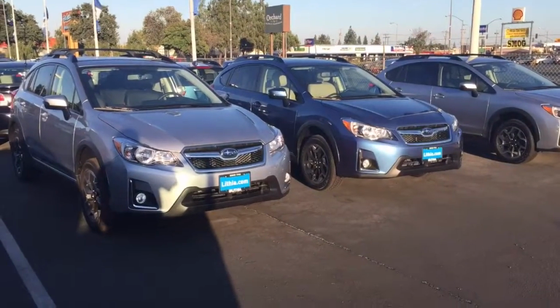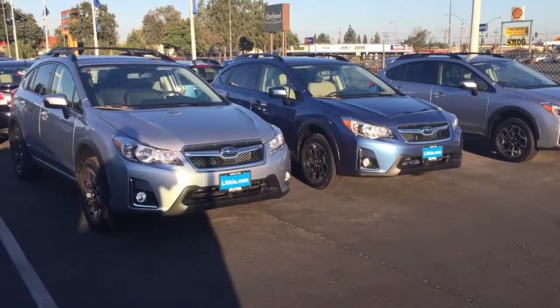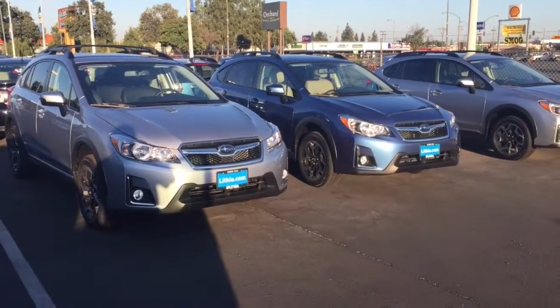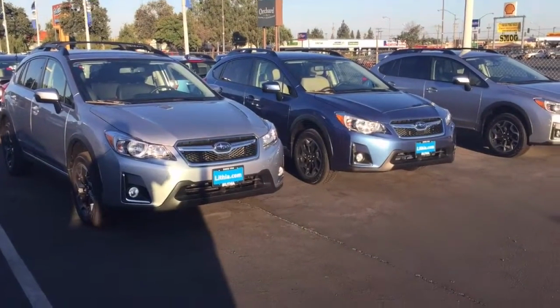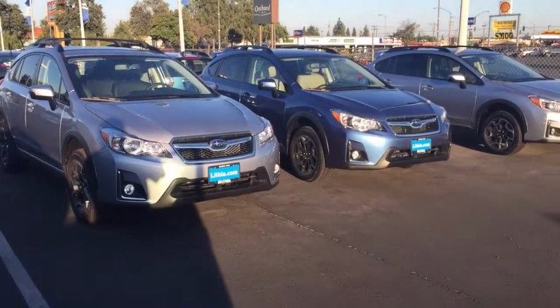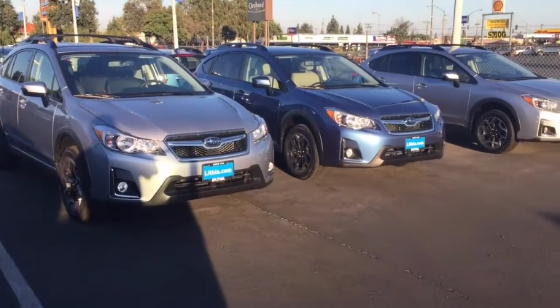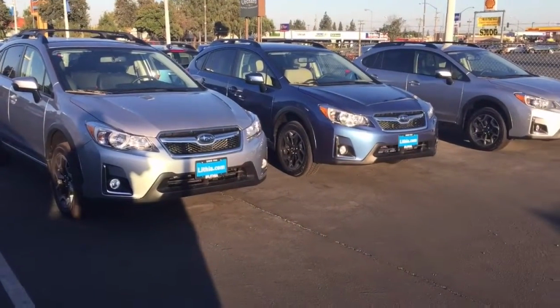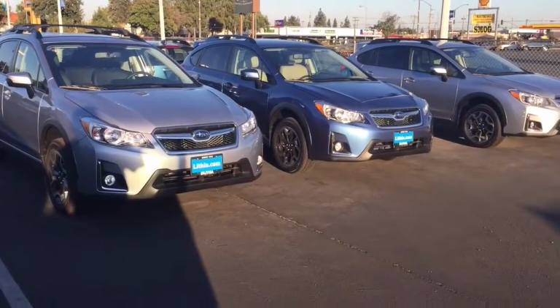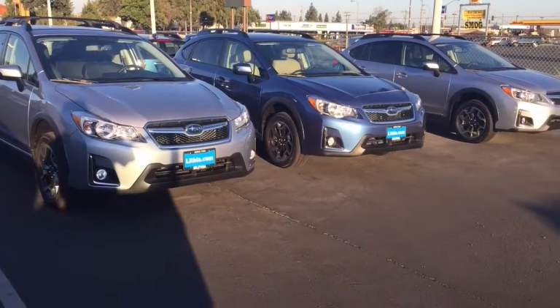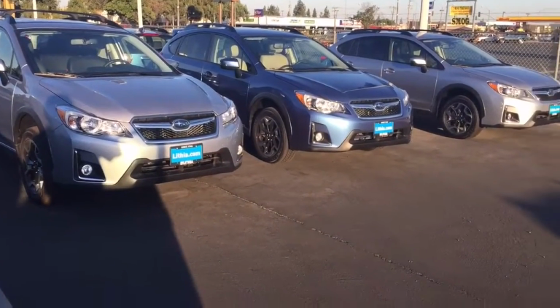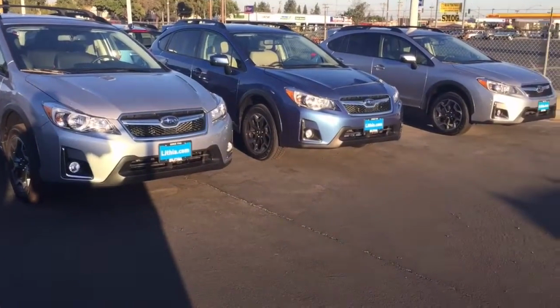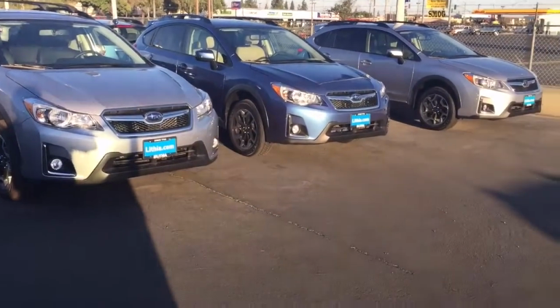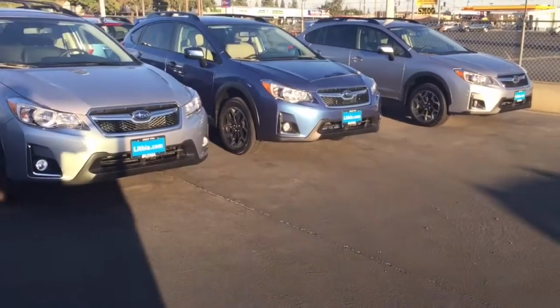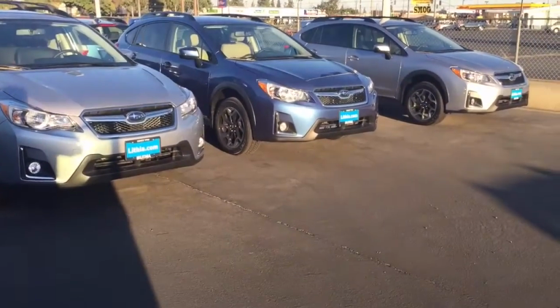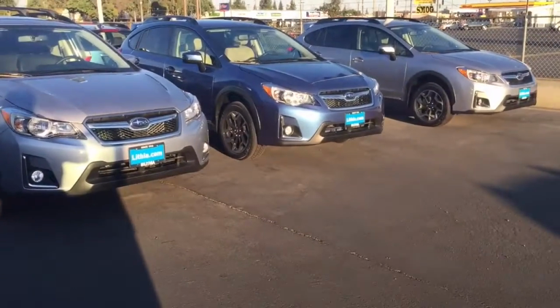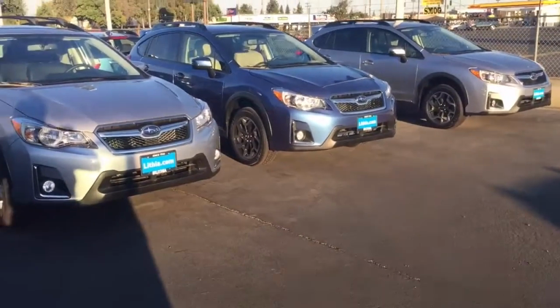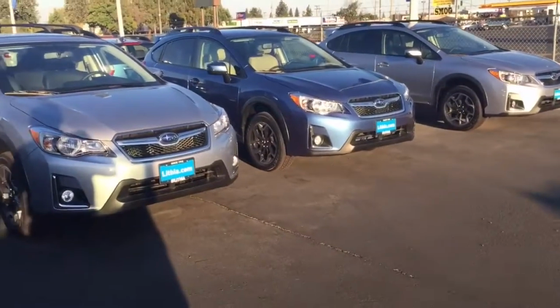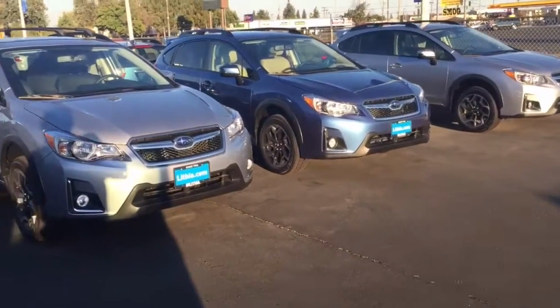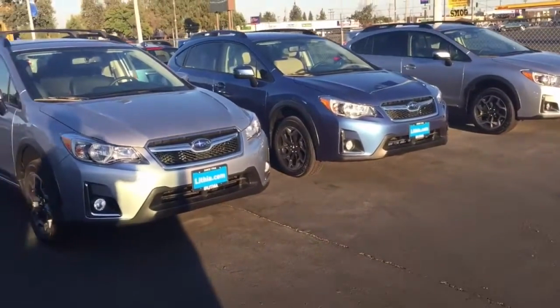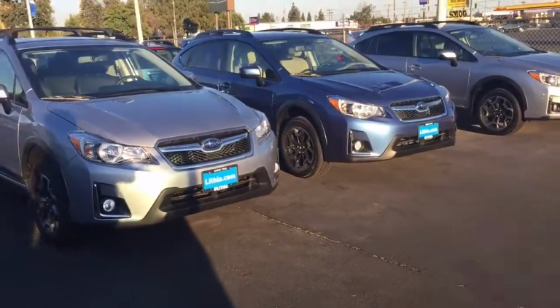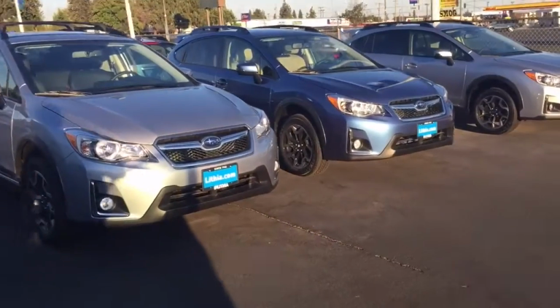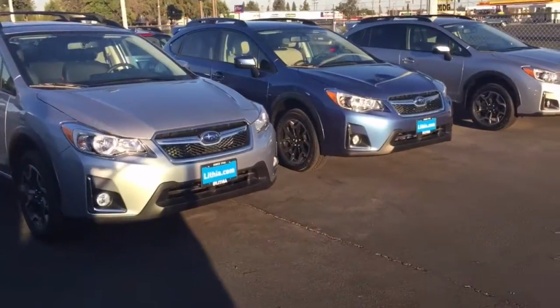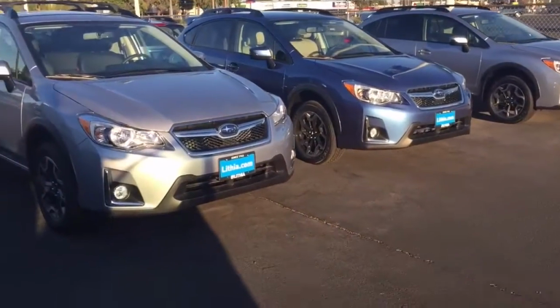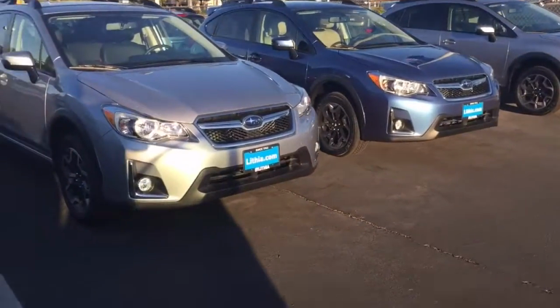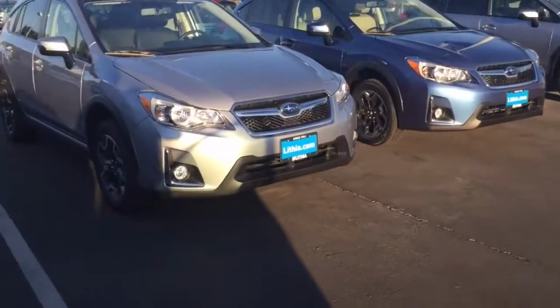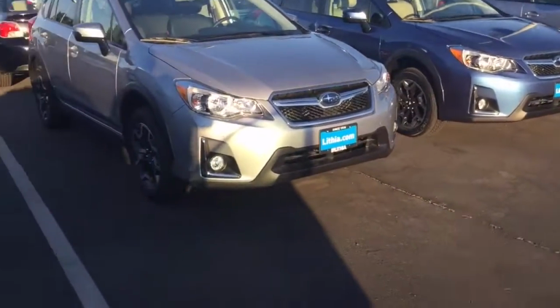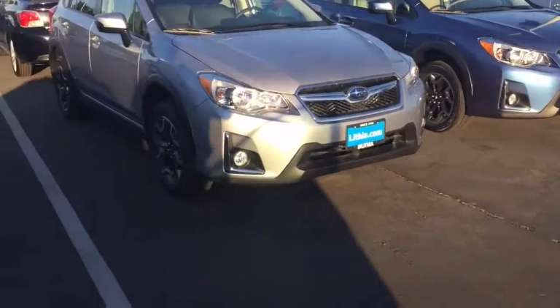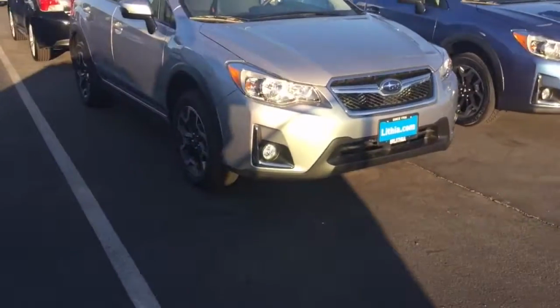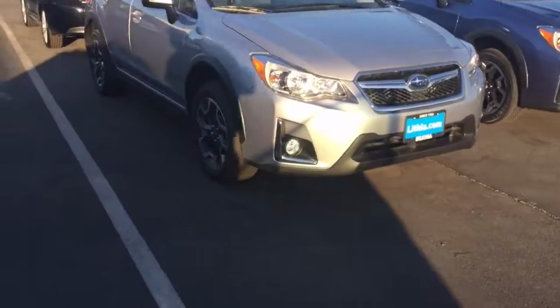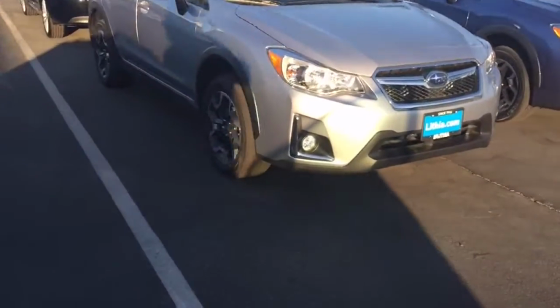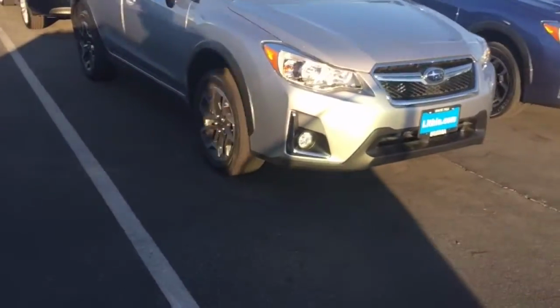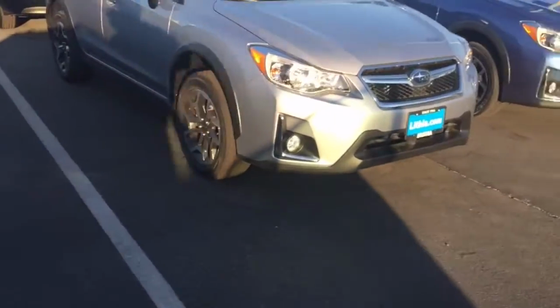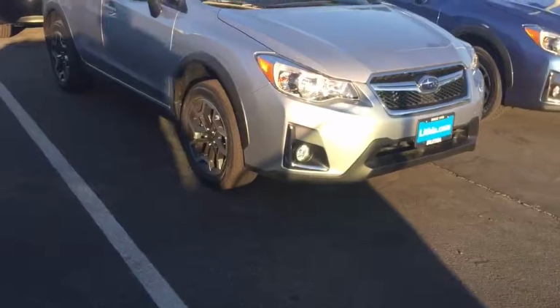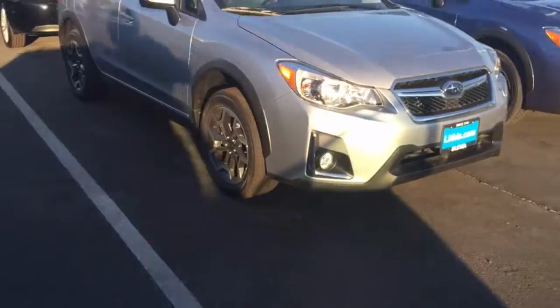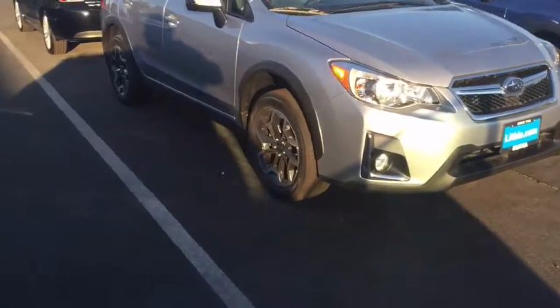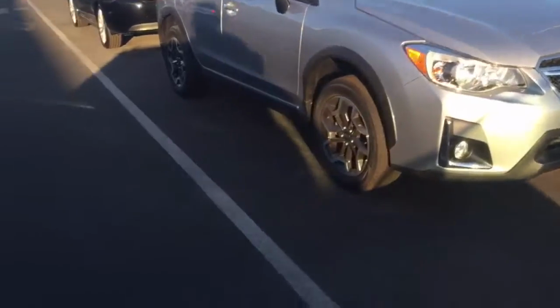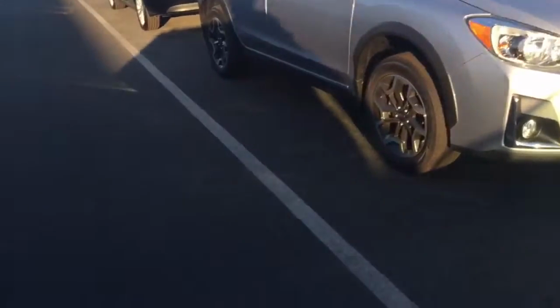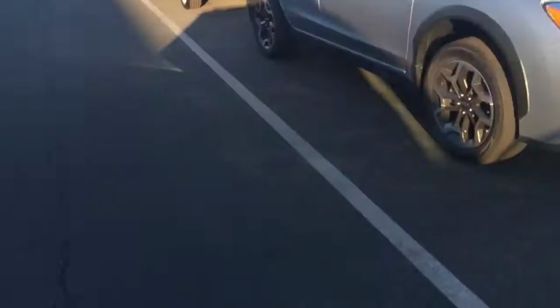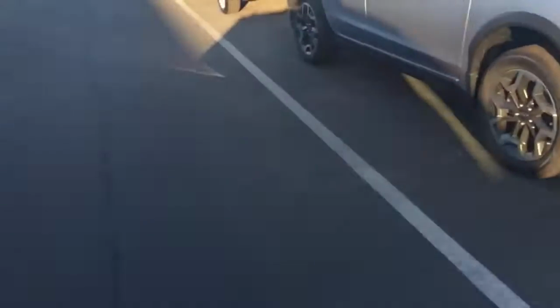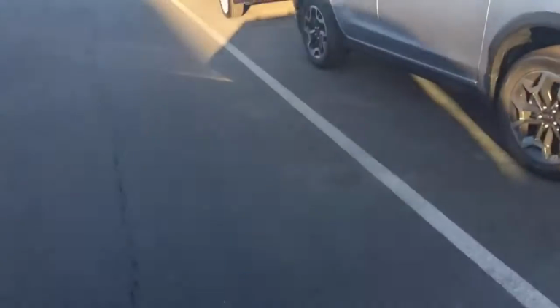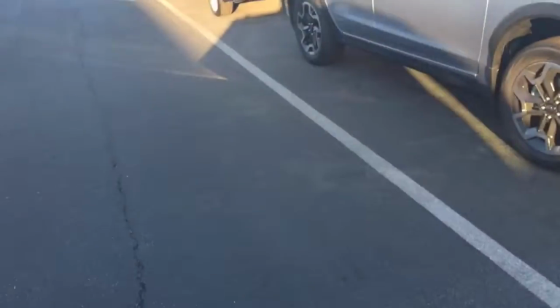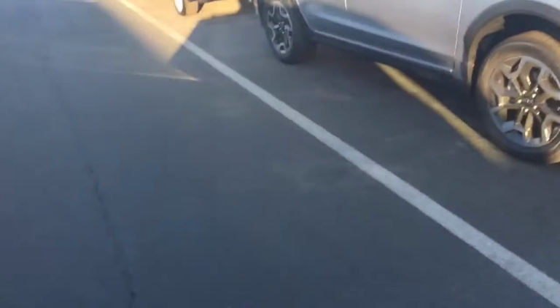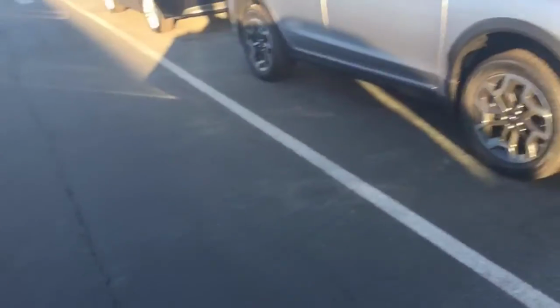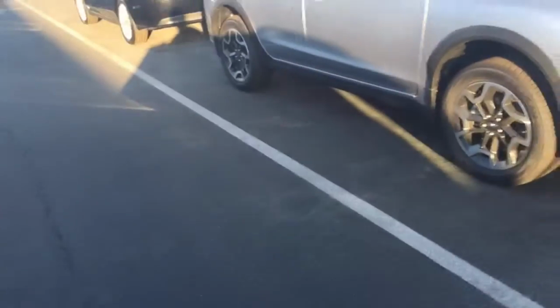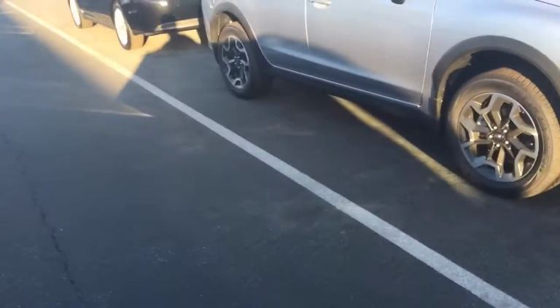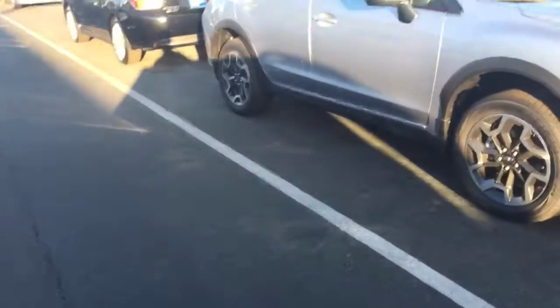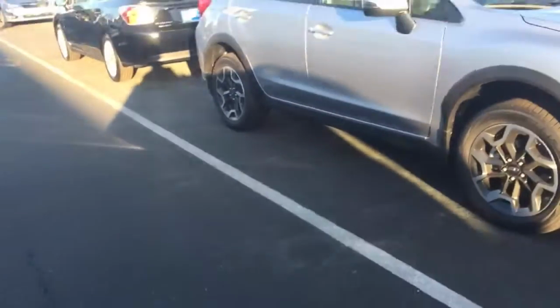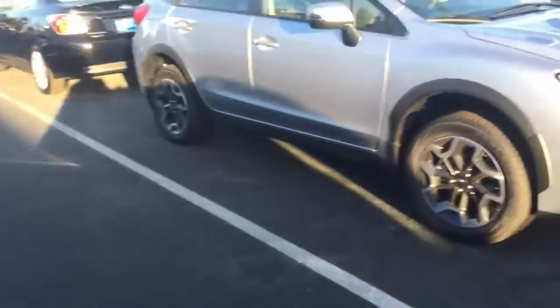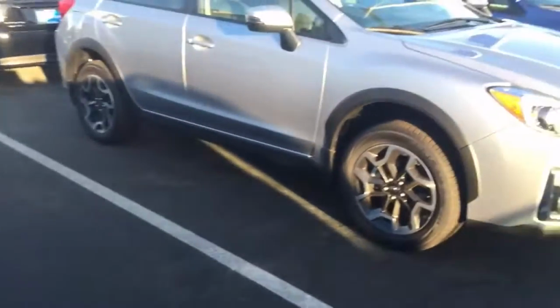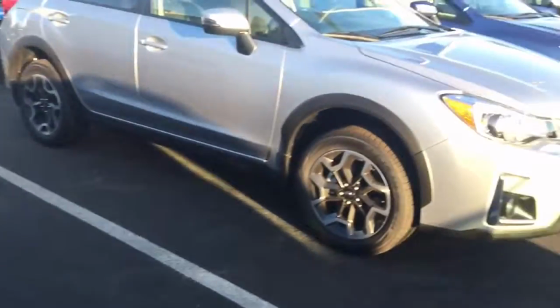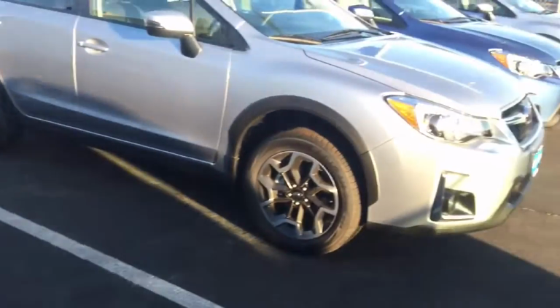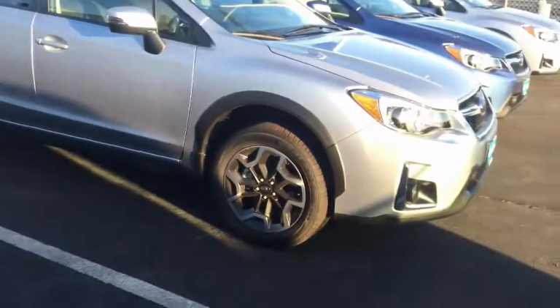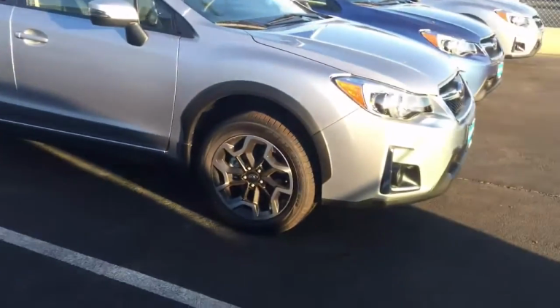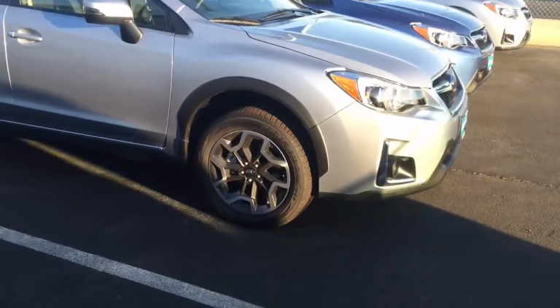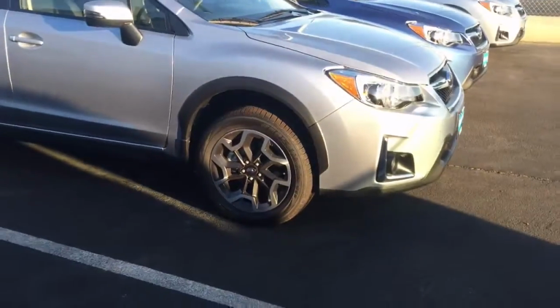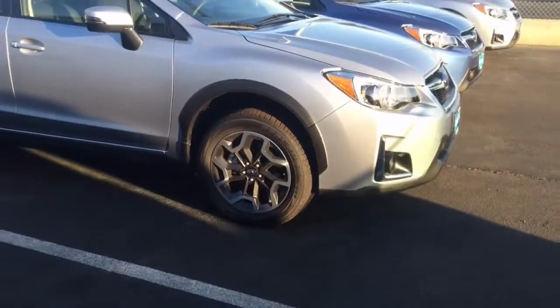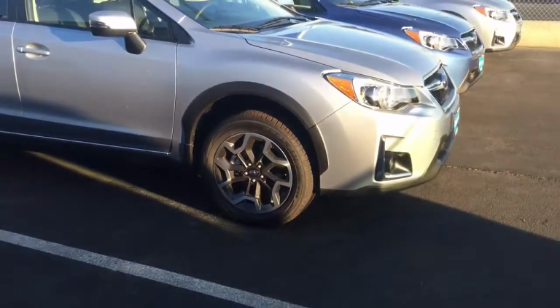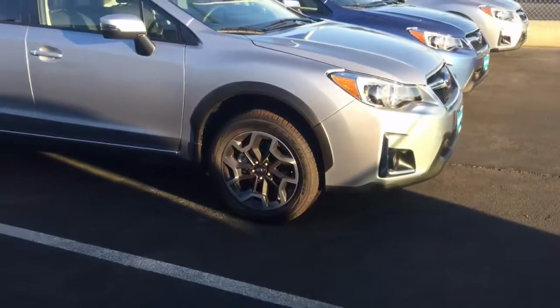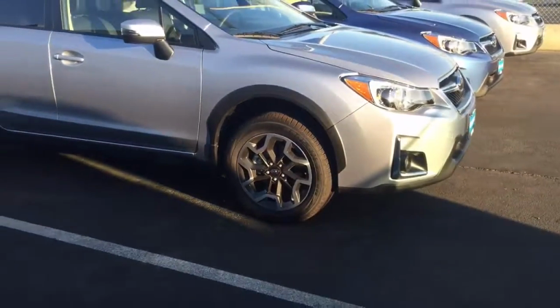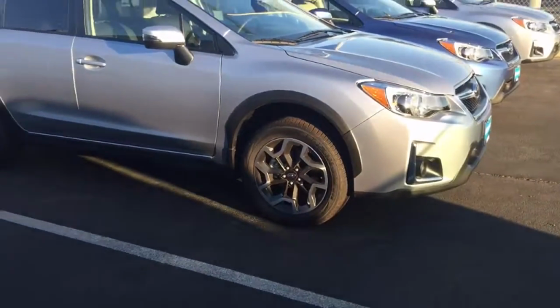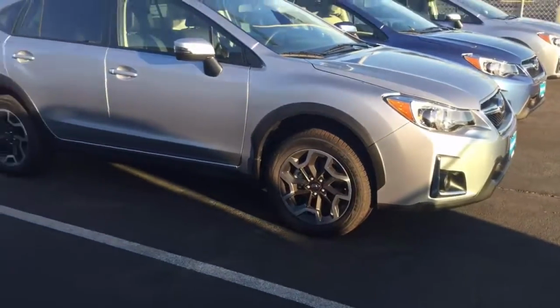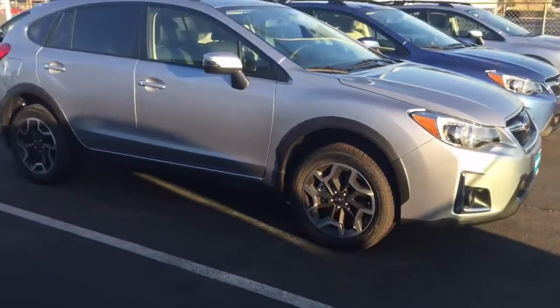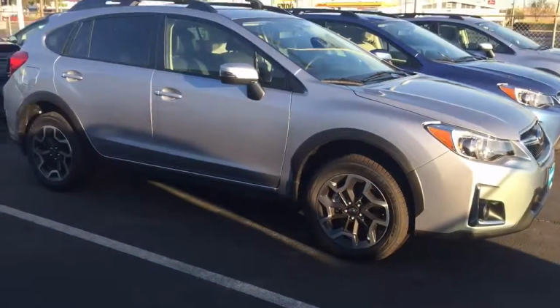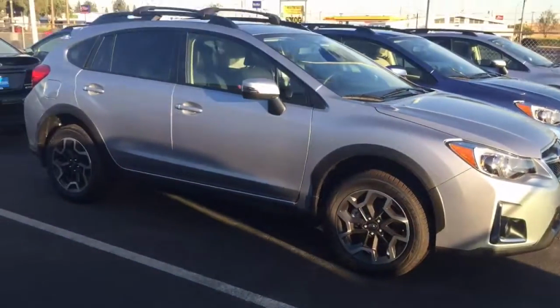Hey Drew, this is Ed Monson here at Subaru in Fresno. It's Saturday, the busiest day of the week, so I apologize for getting pulled away from my duties.